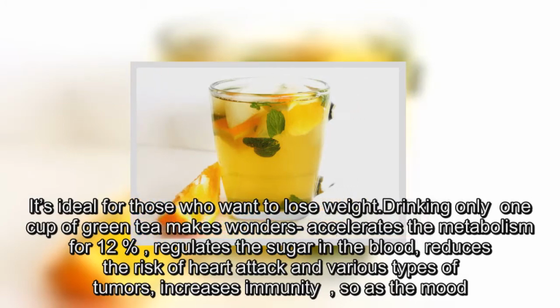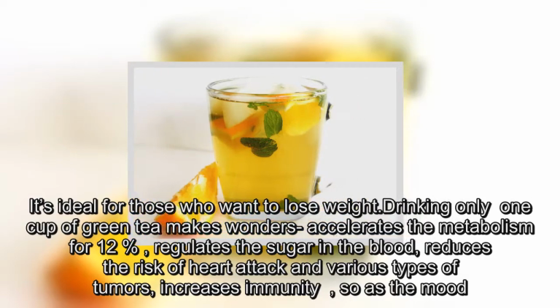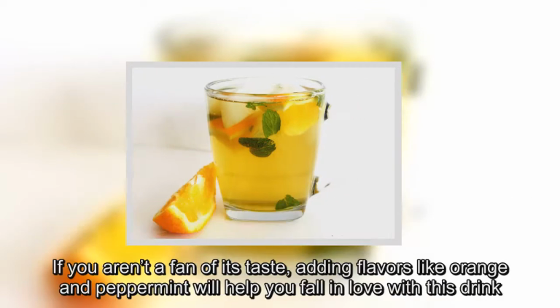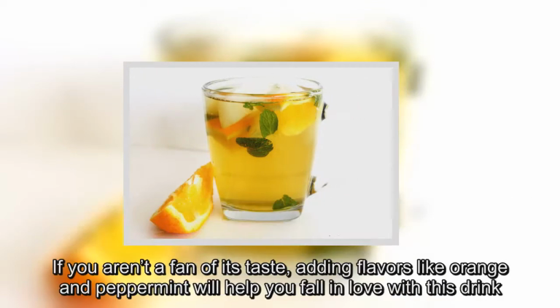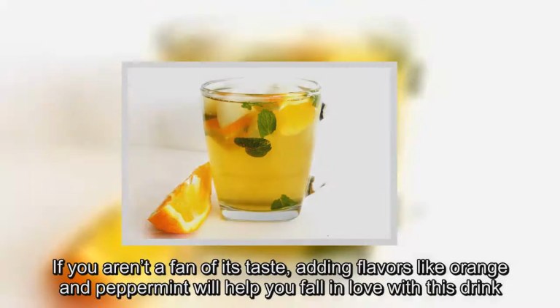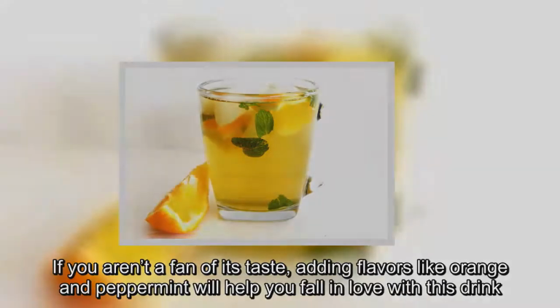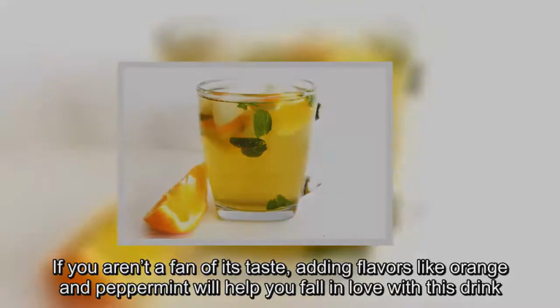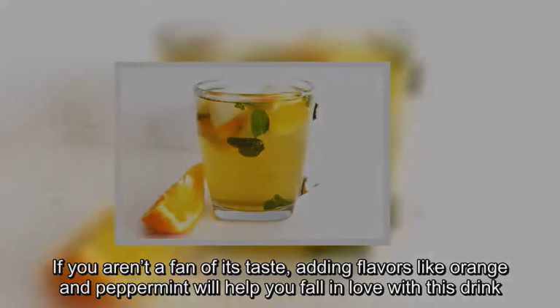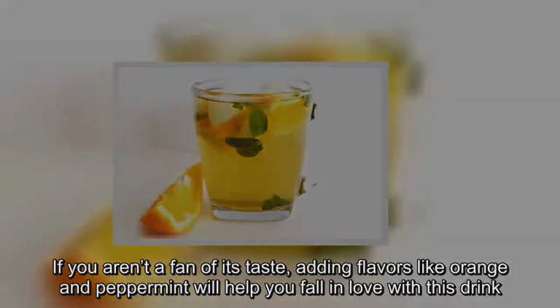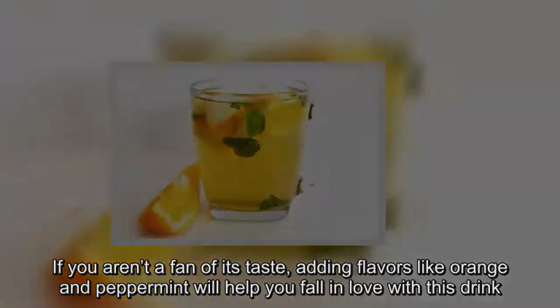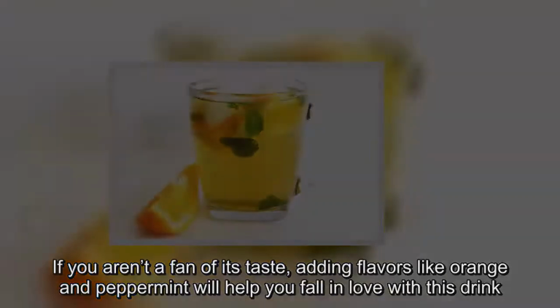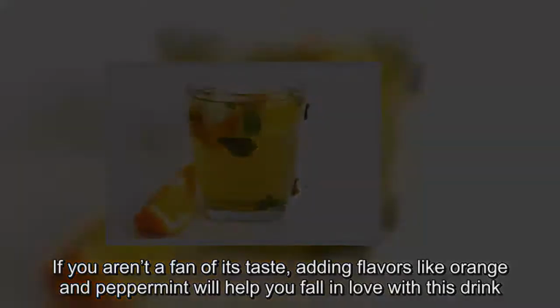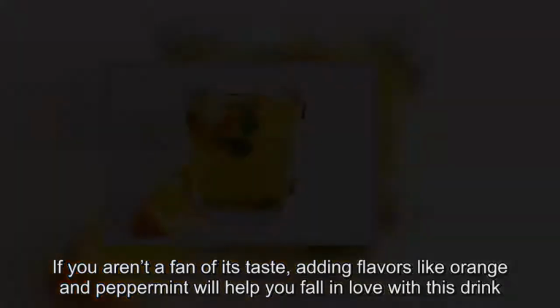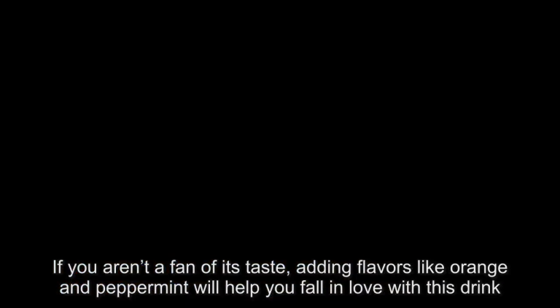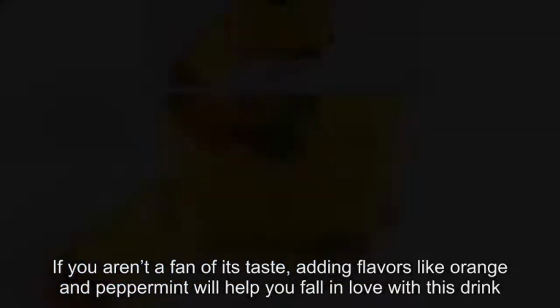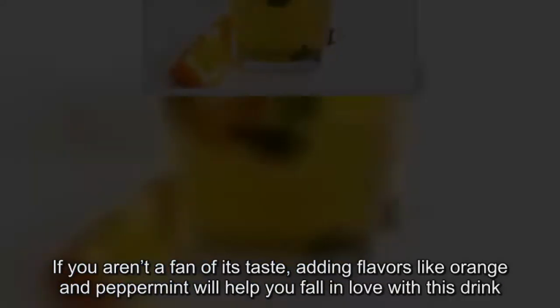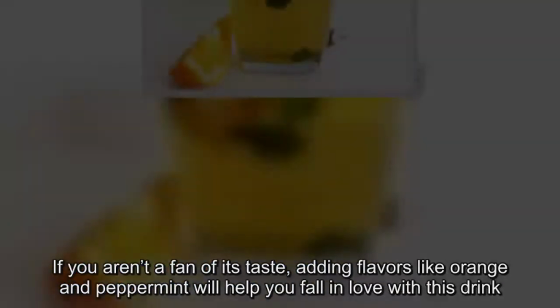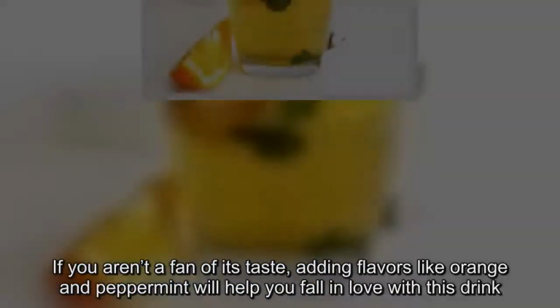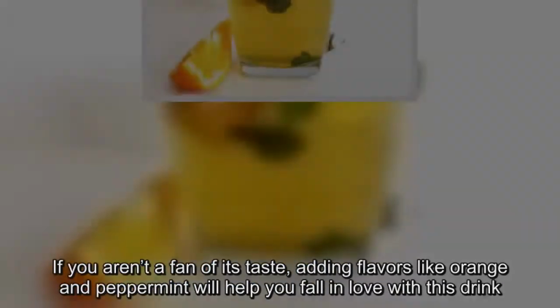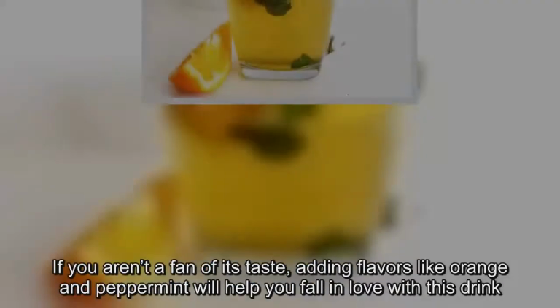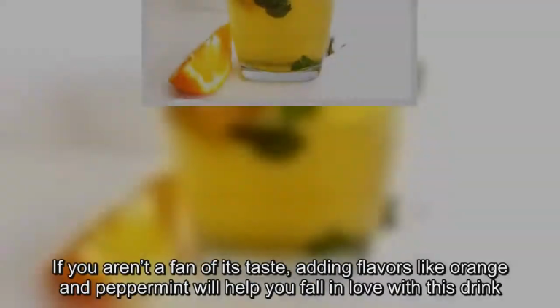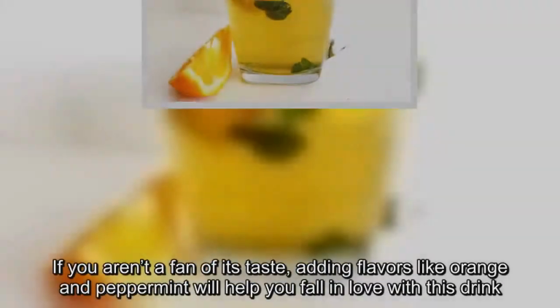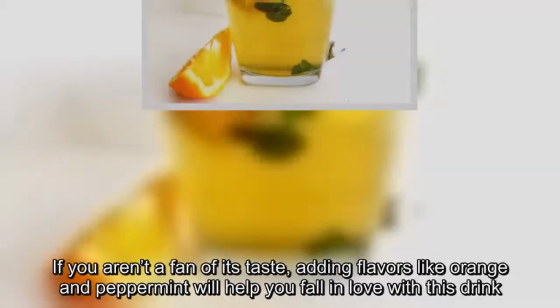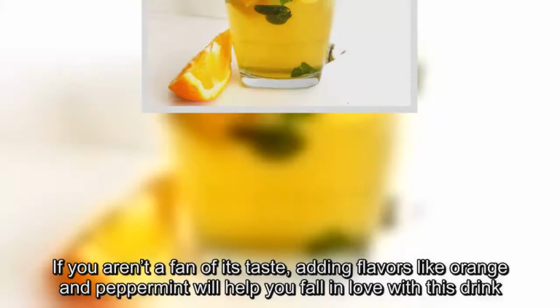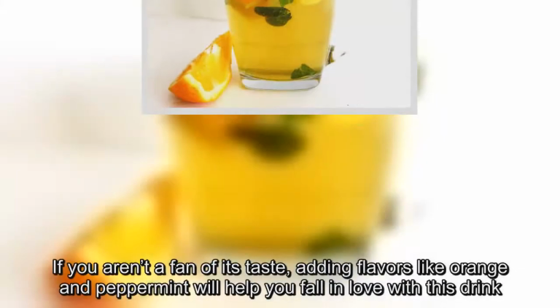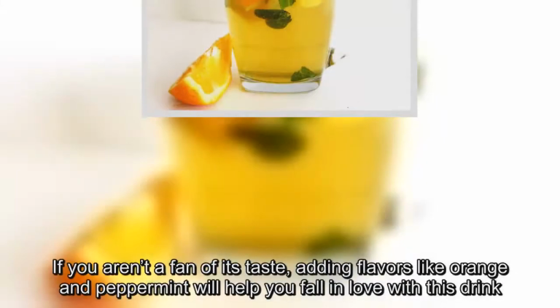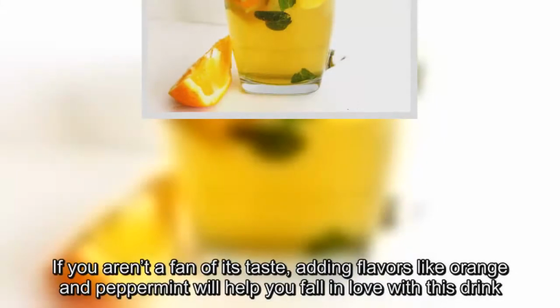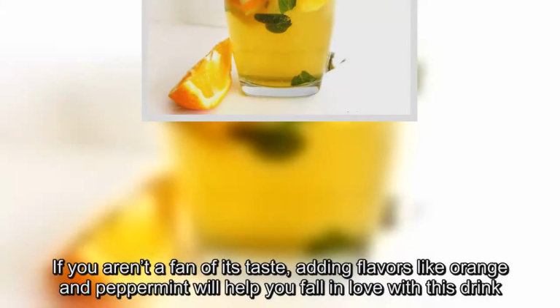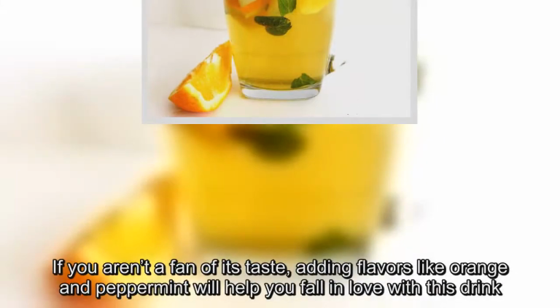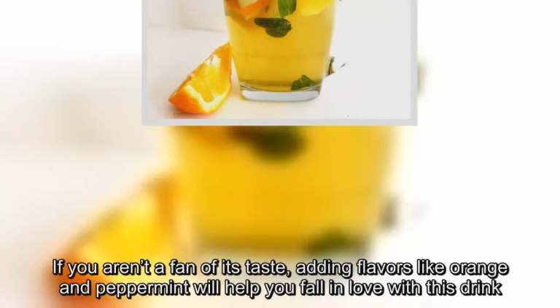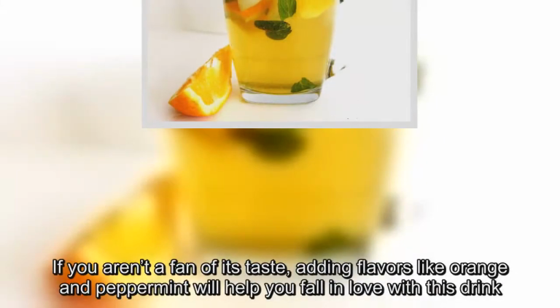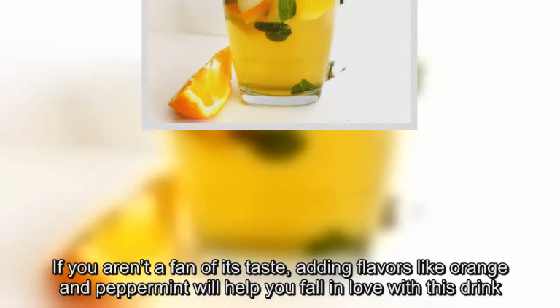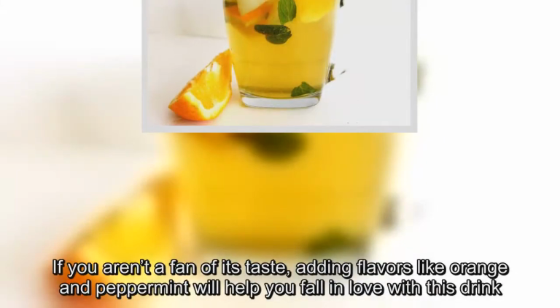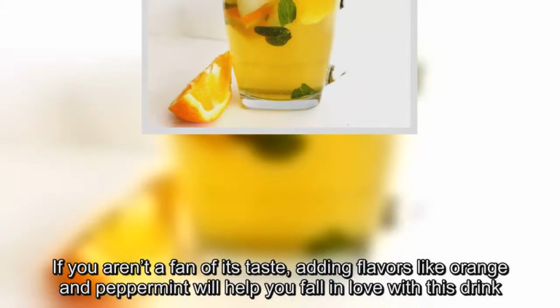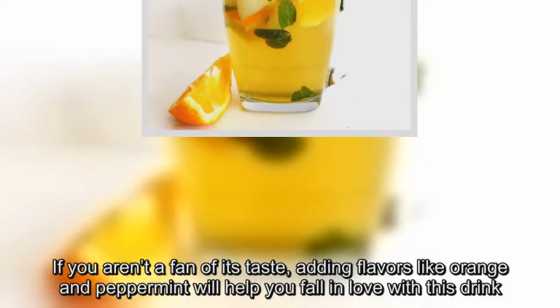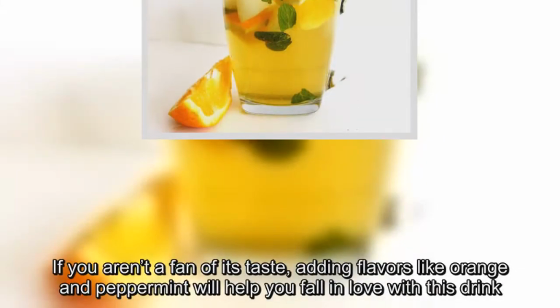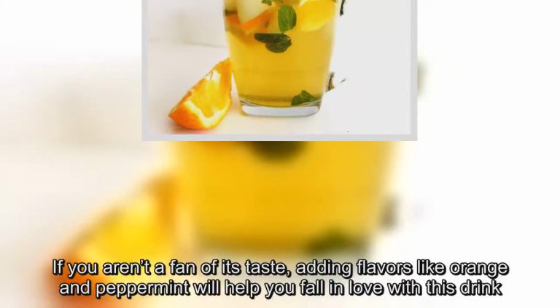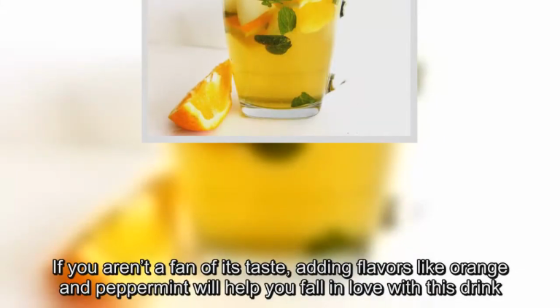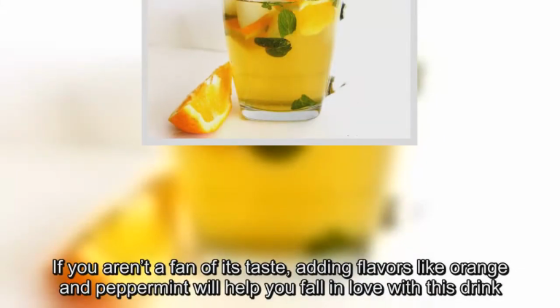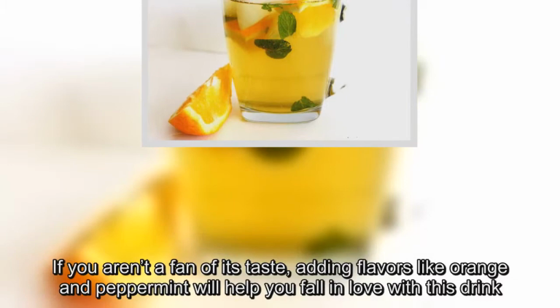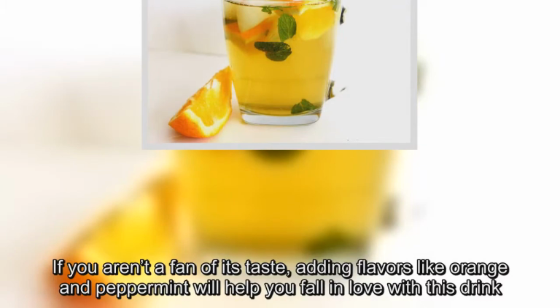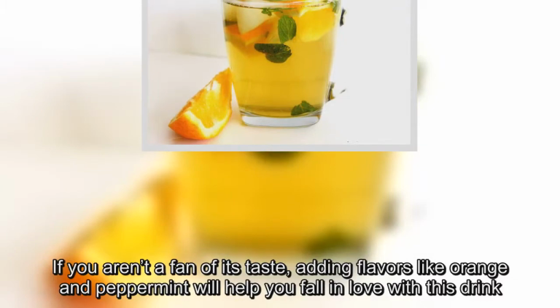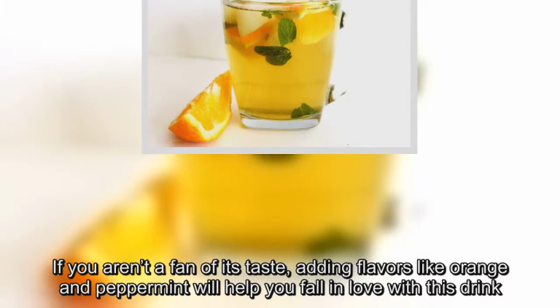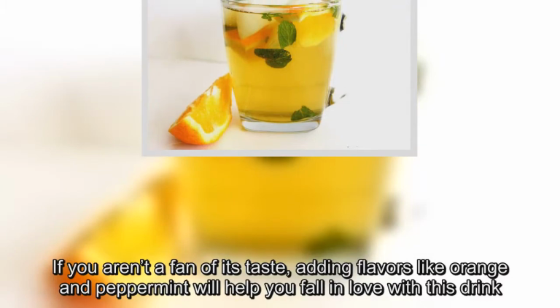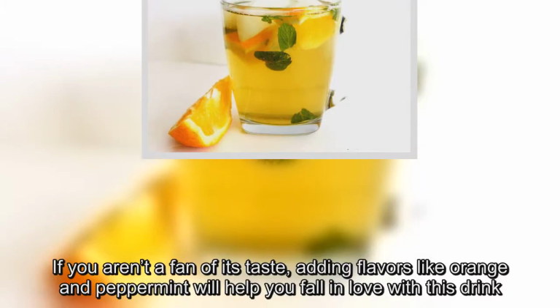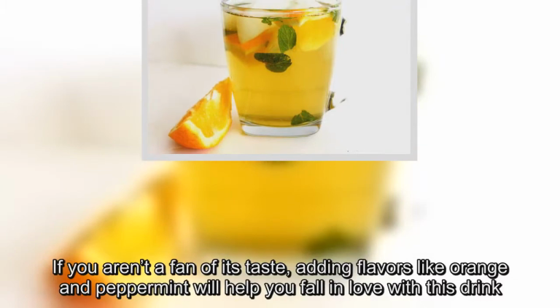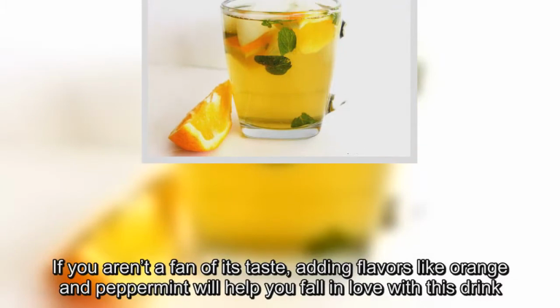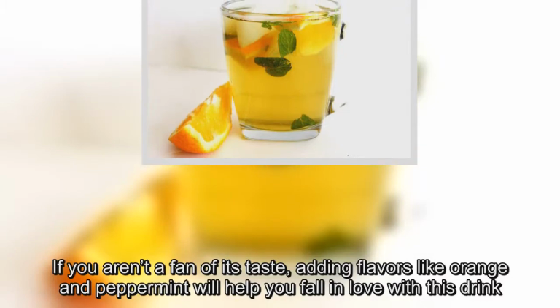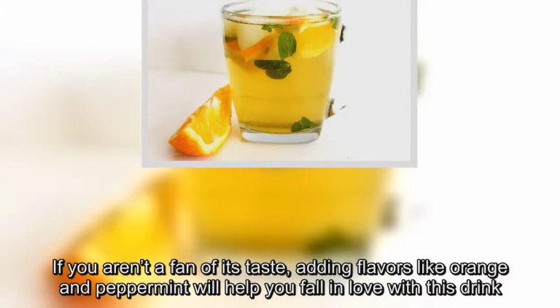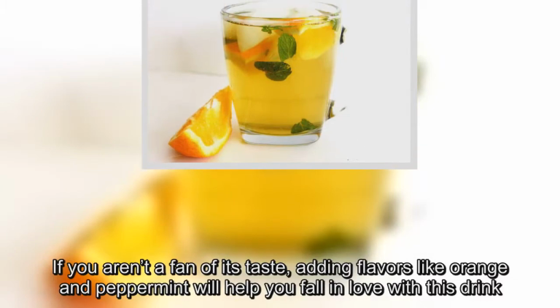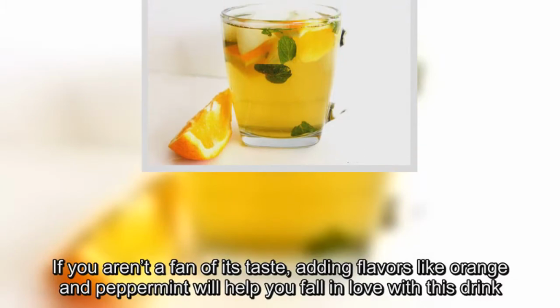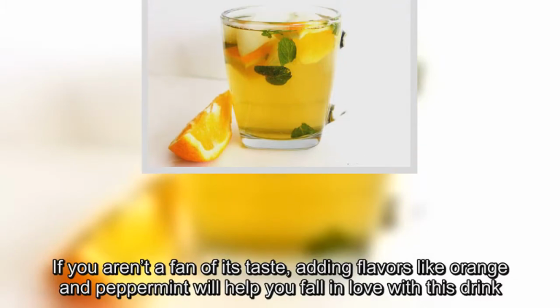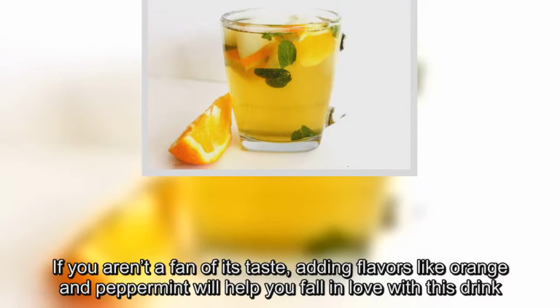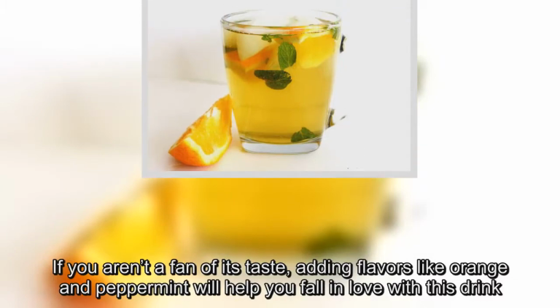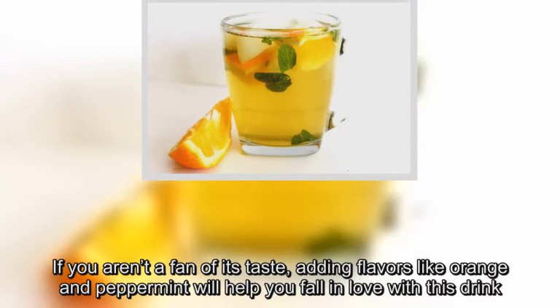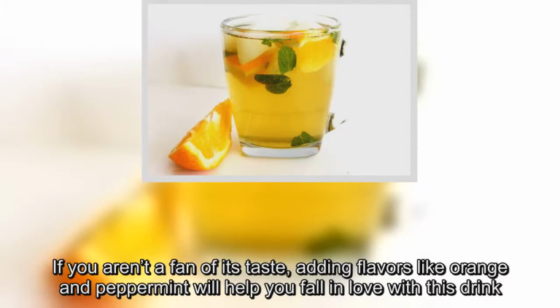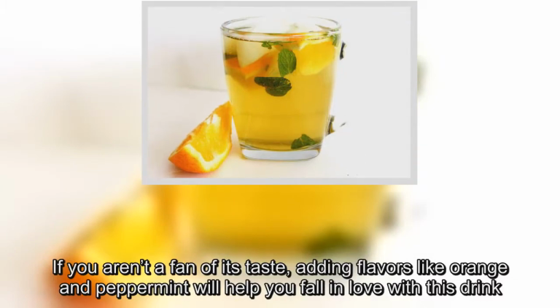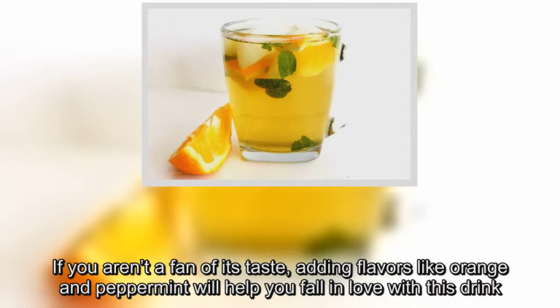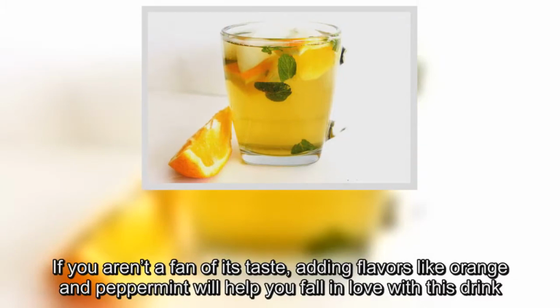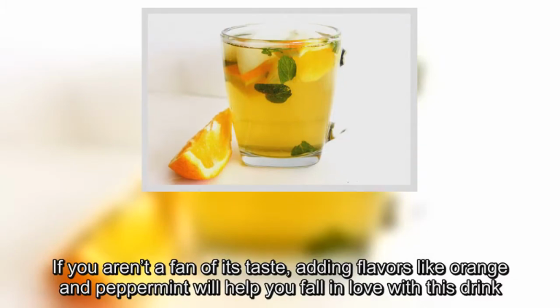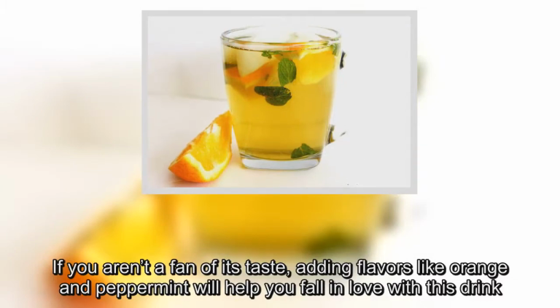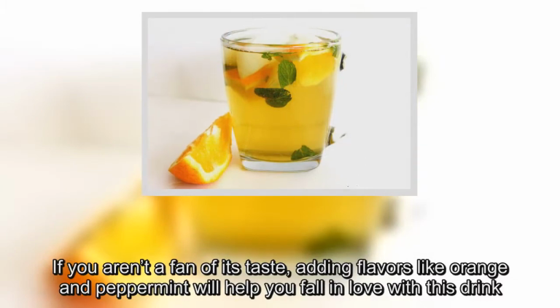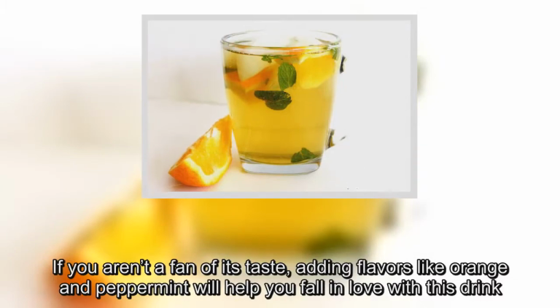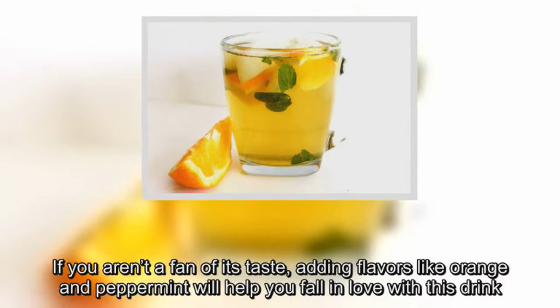If you aren't a fan of its taste, adding flavors like orange and peppermint will help you fall in love with this drink.